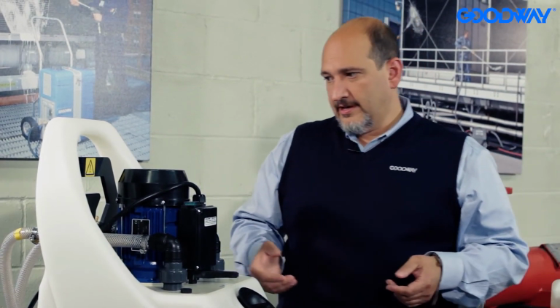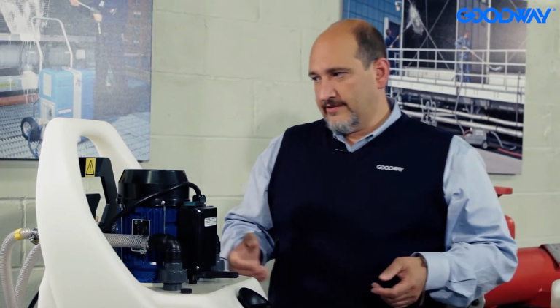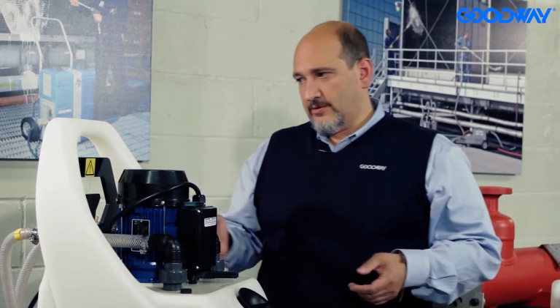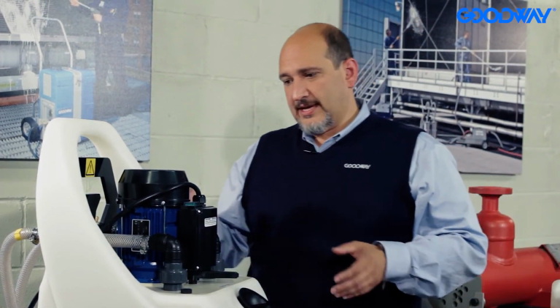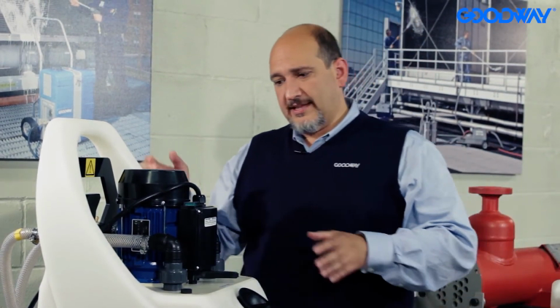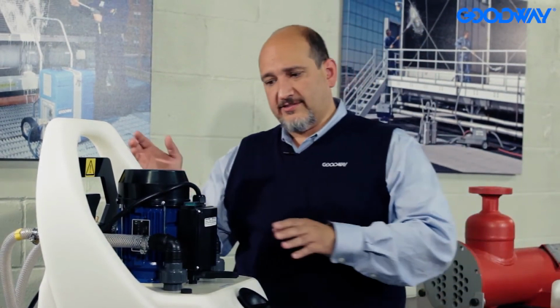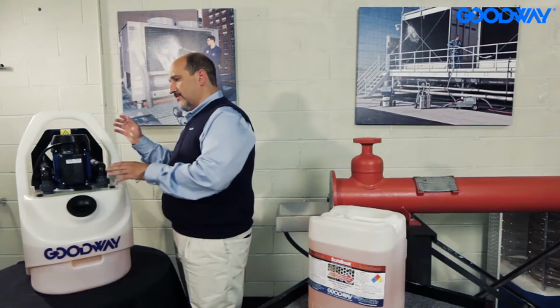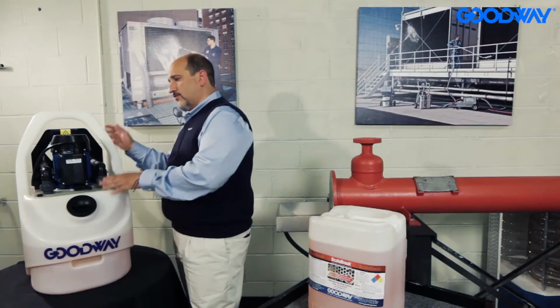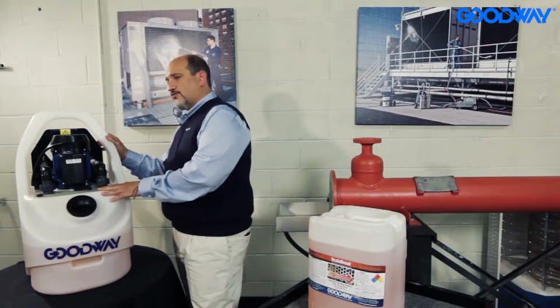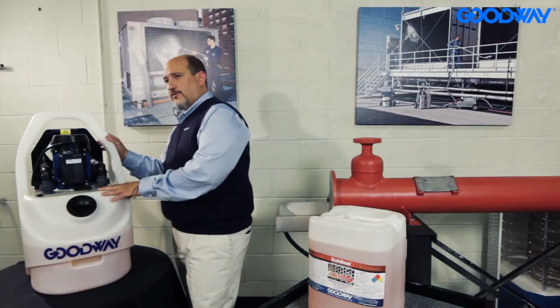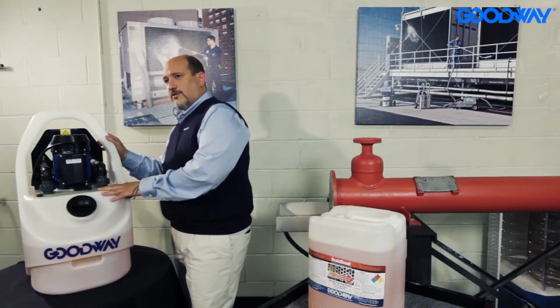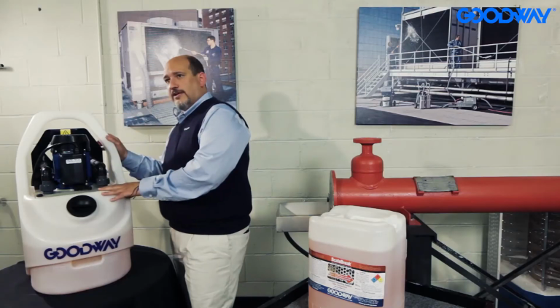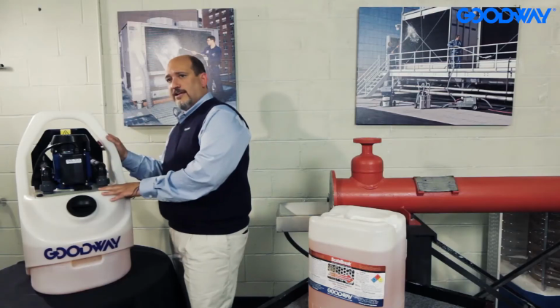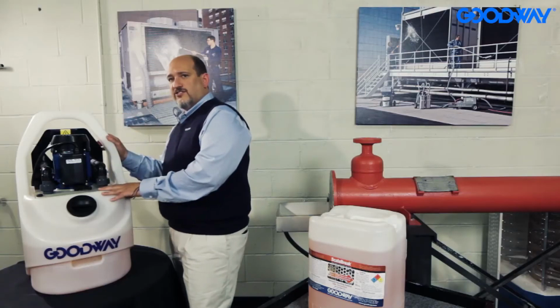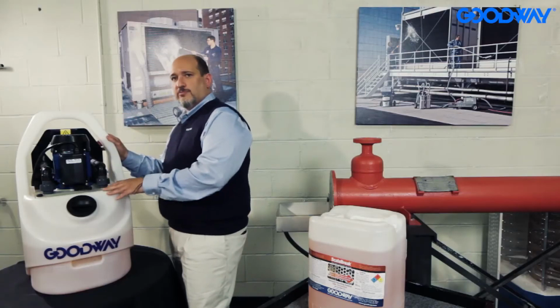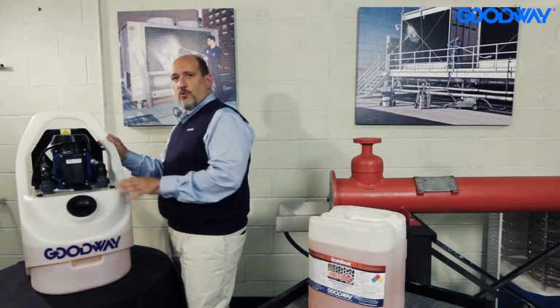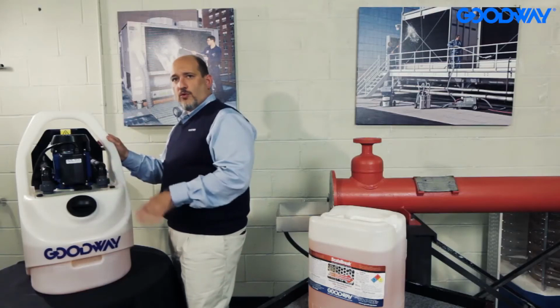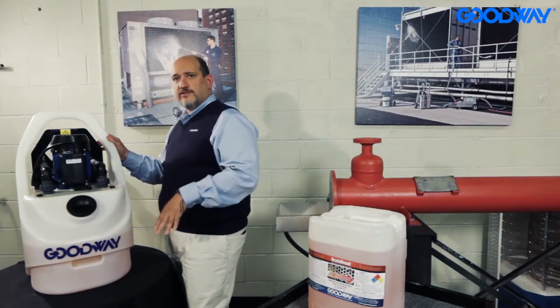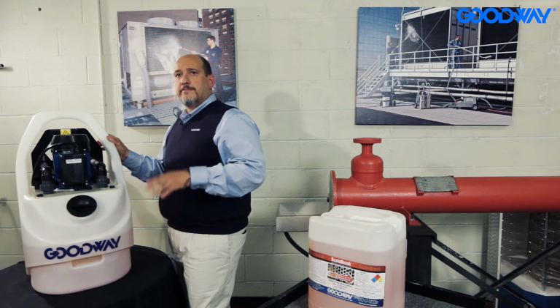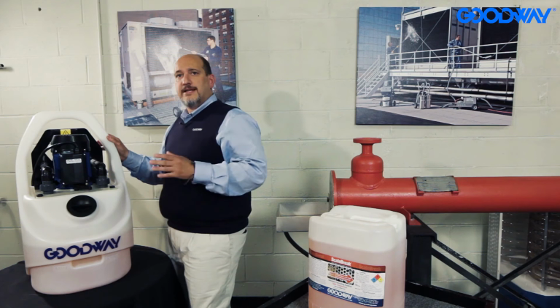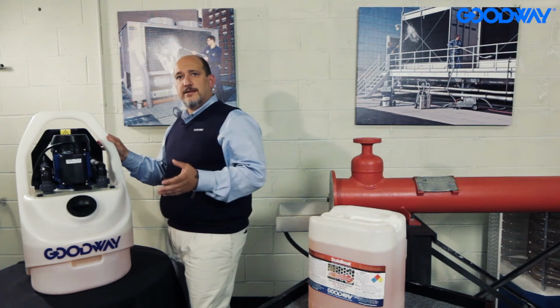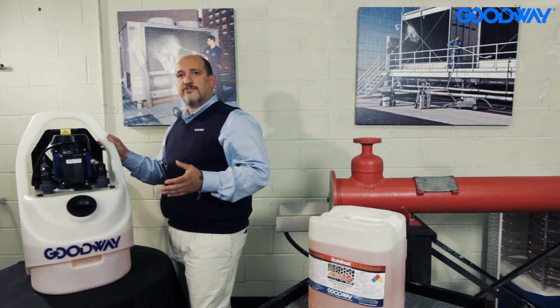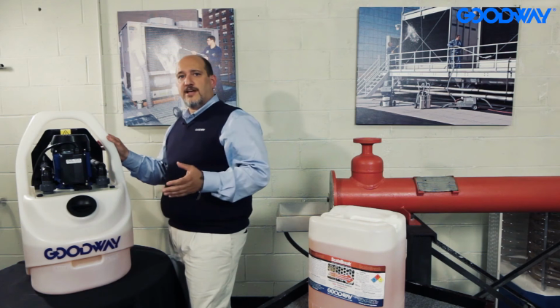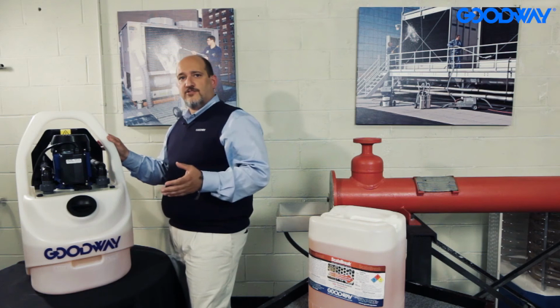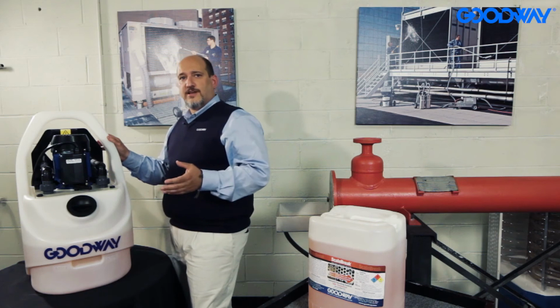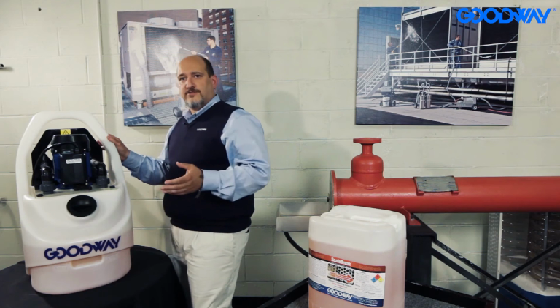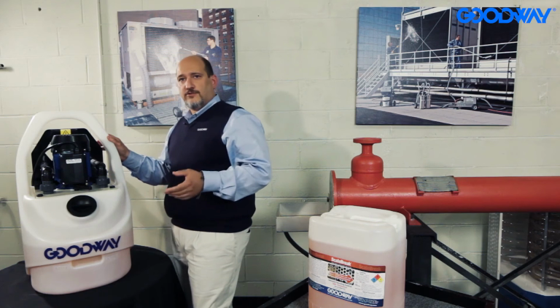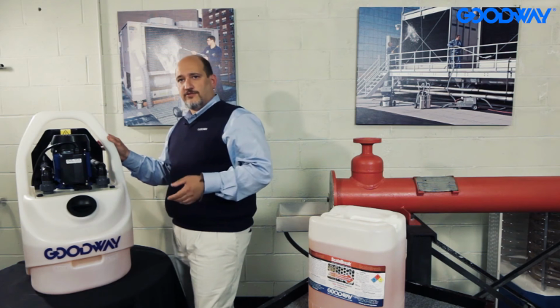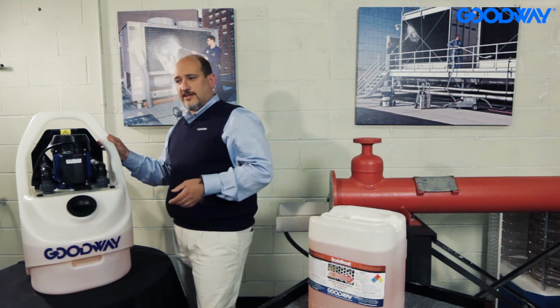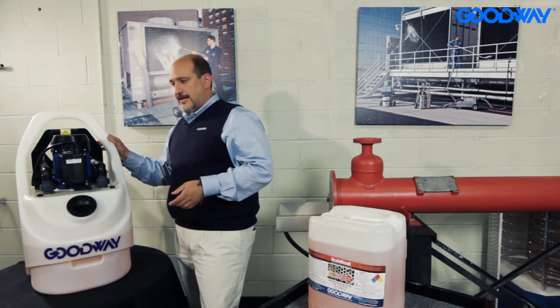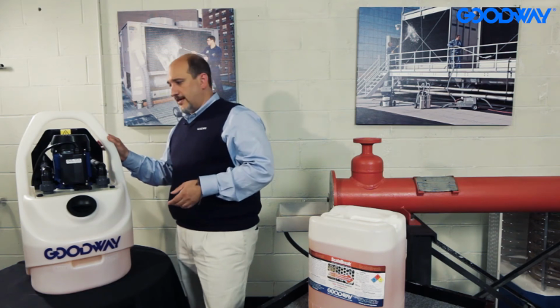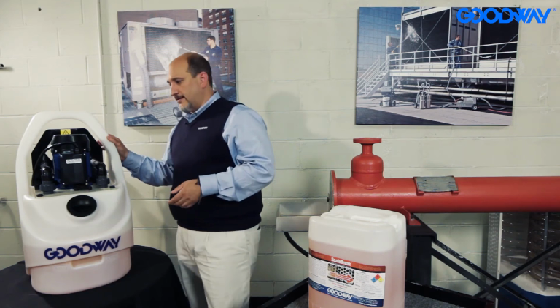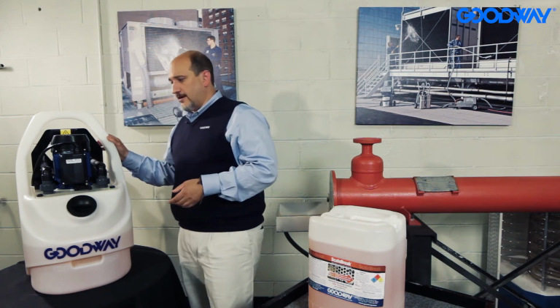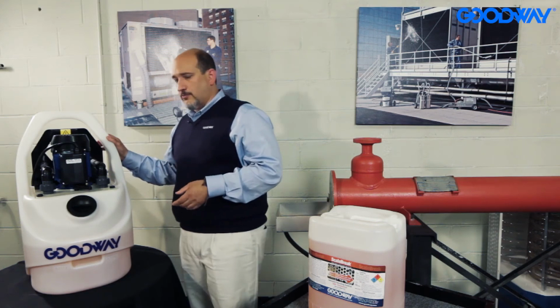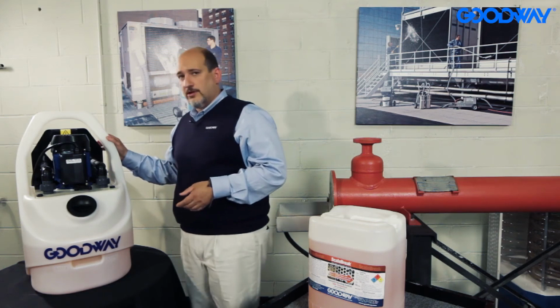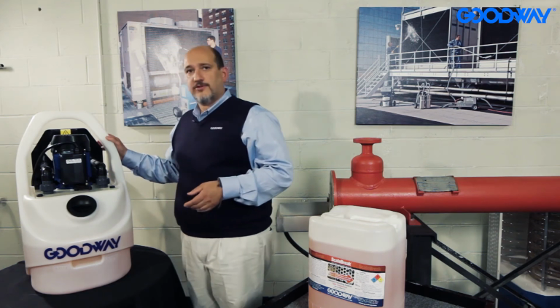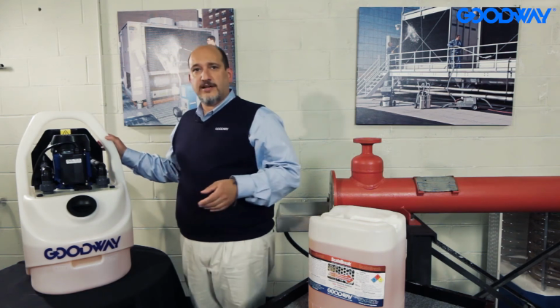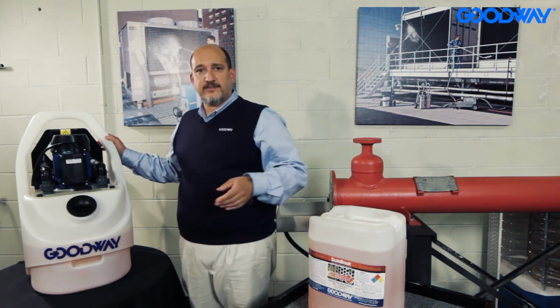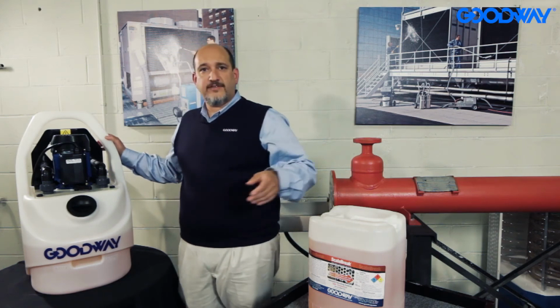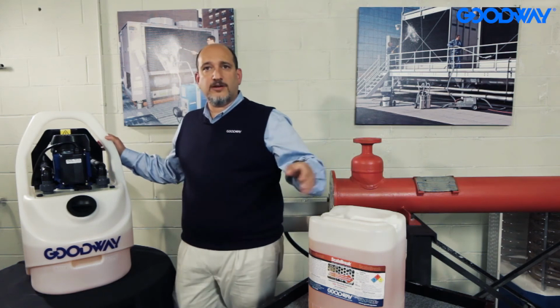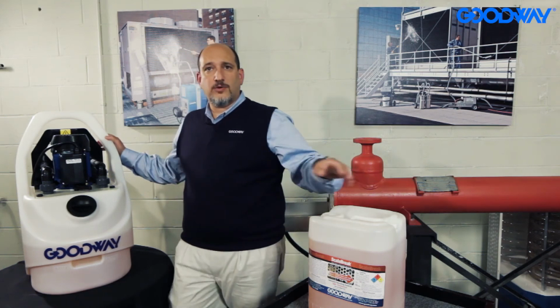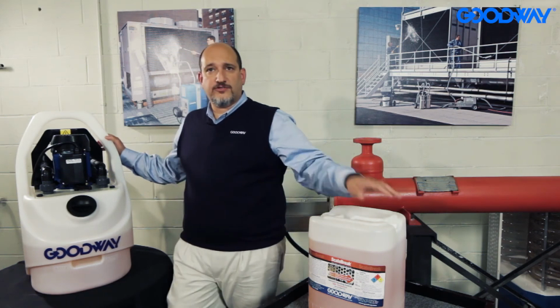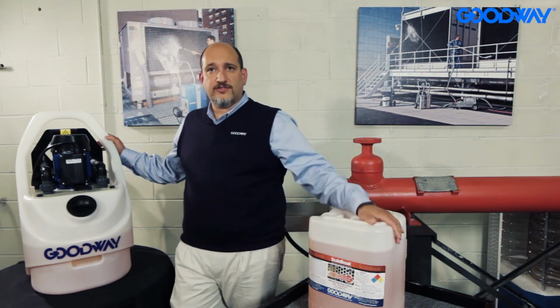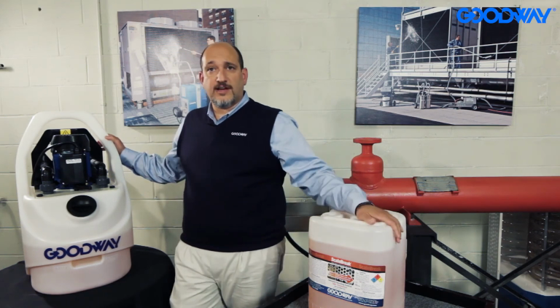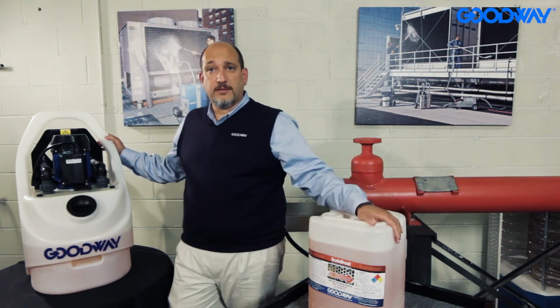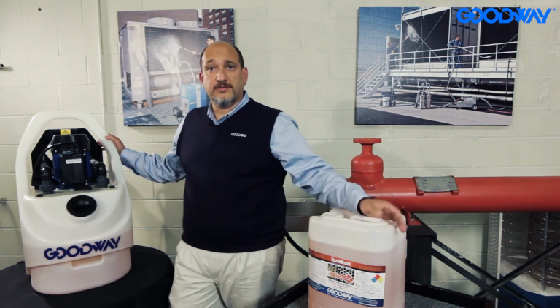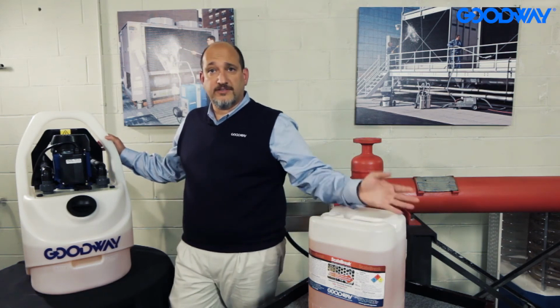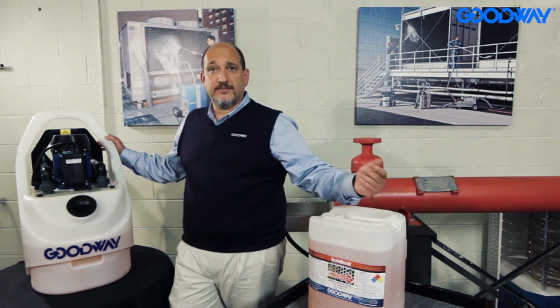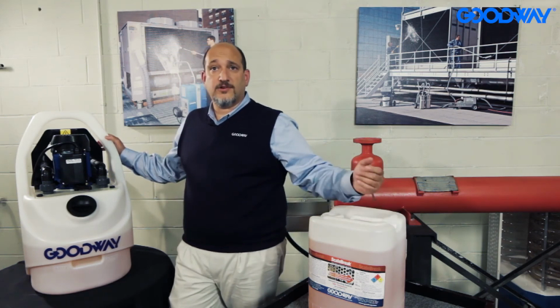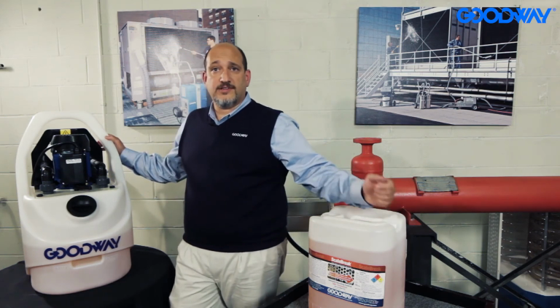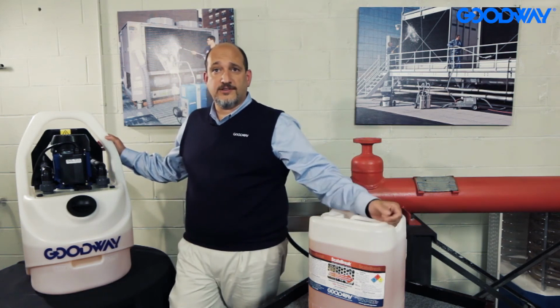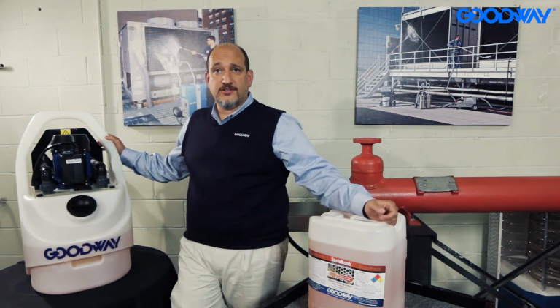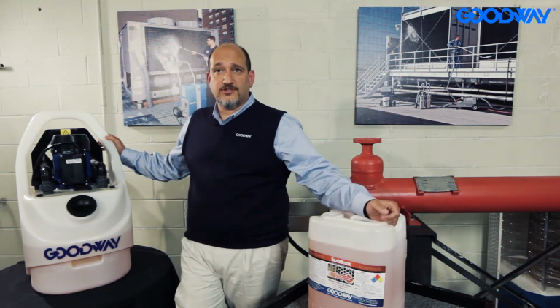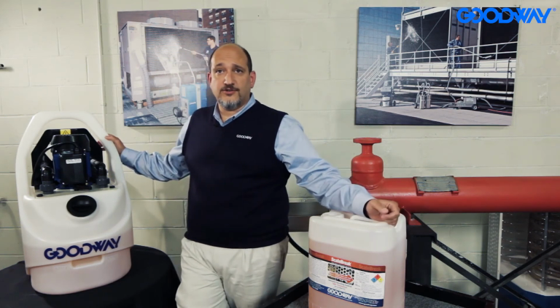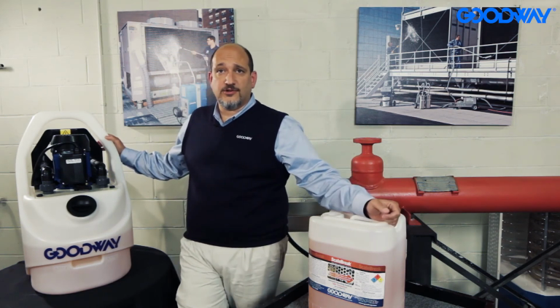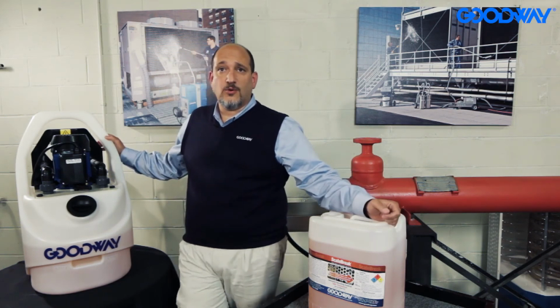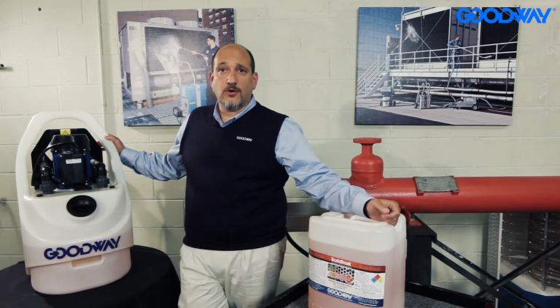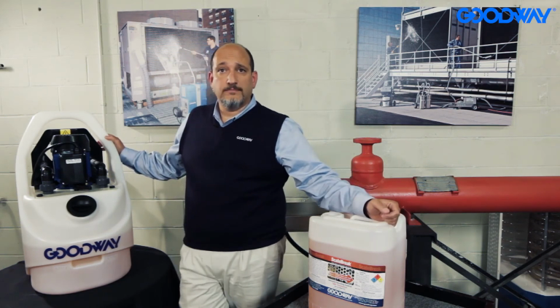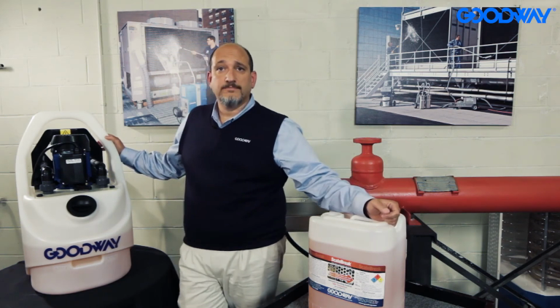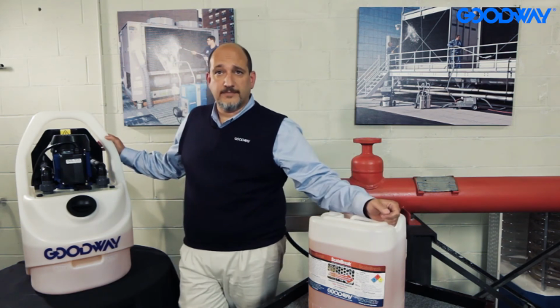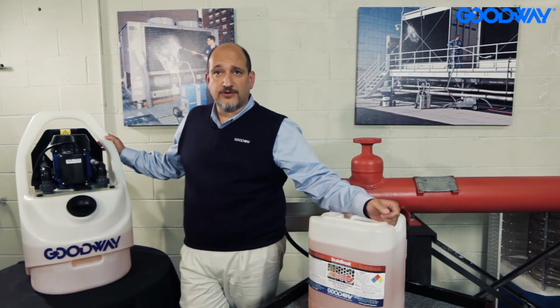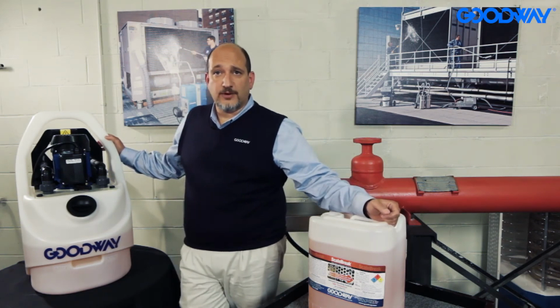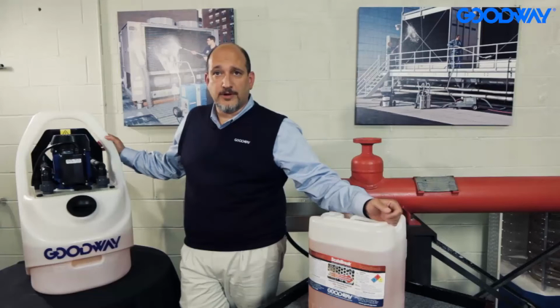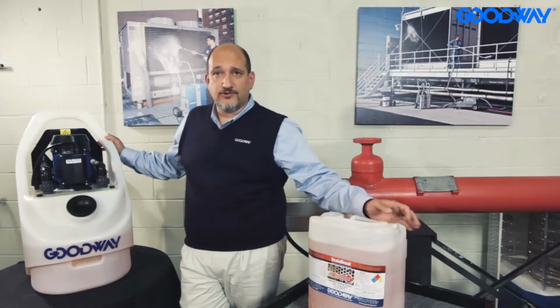This is used for cleaning small to medium-sized vessels. If you have any questions on it, please give our sales engineers a call. Thanks very much.